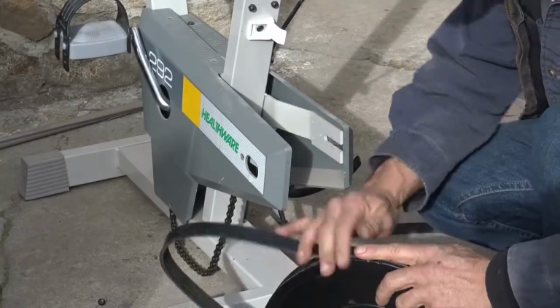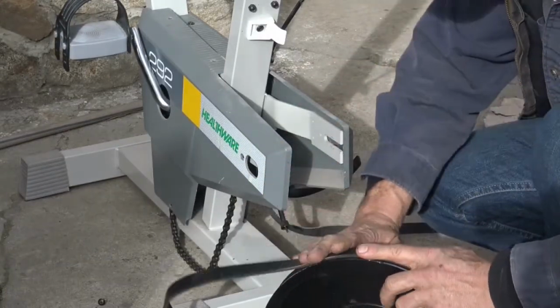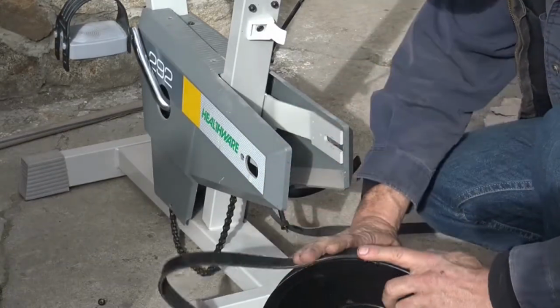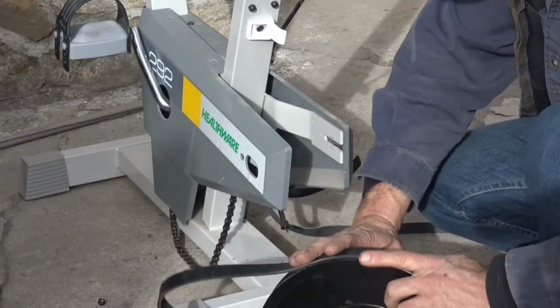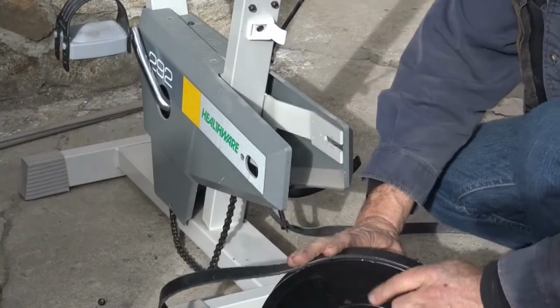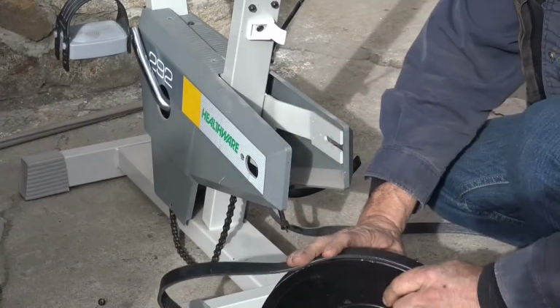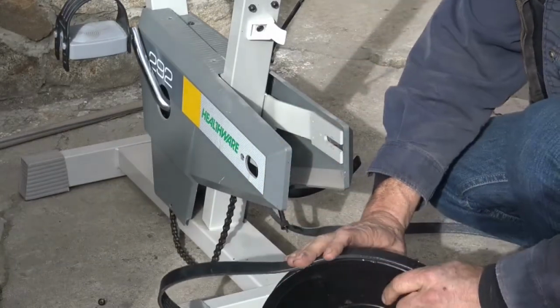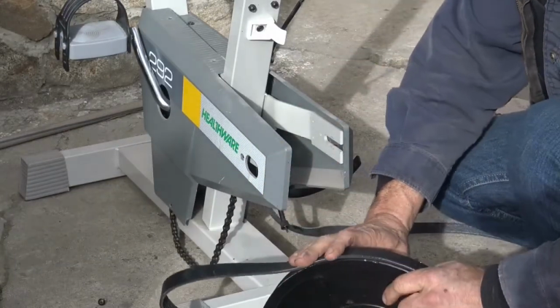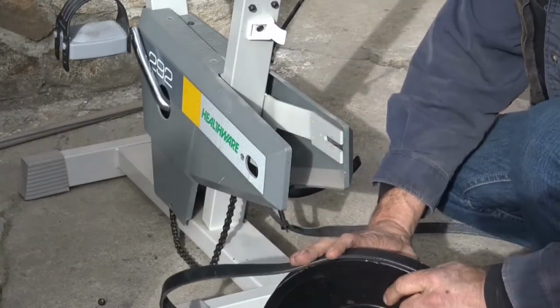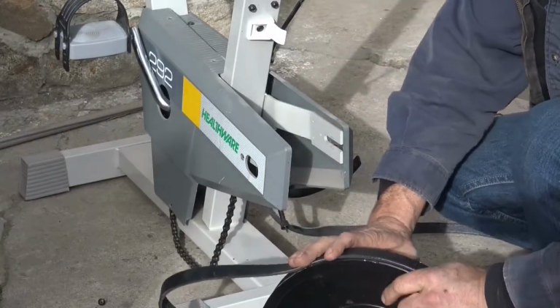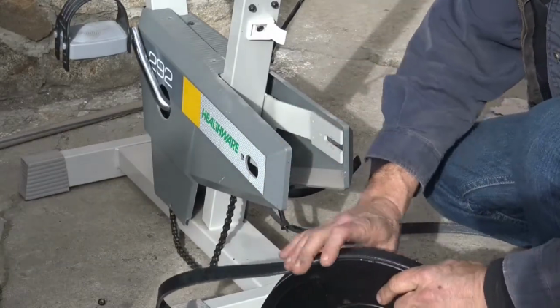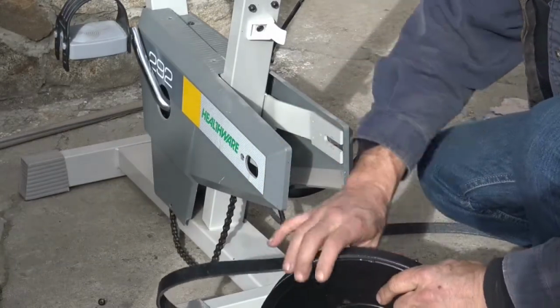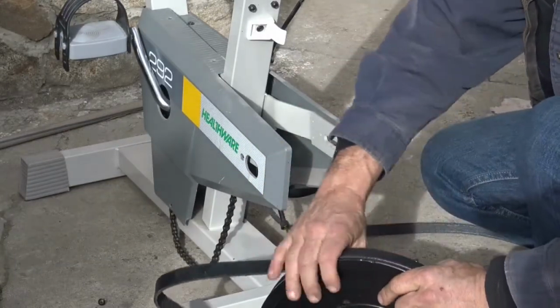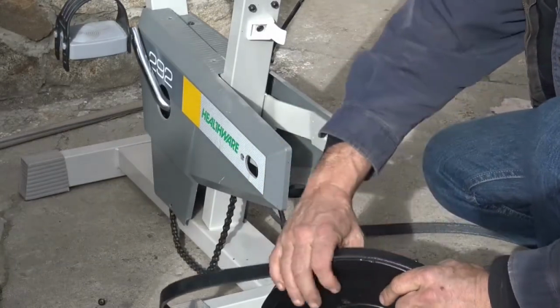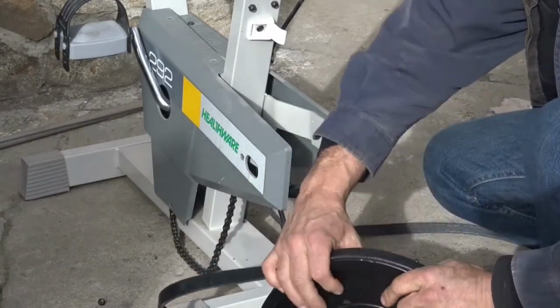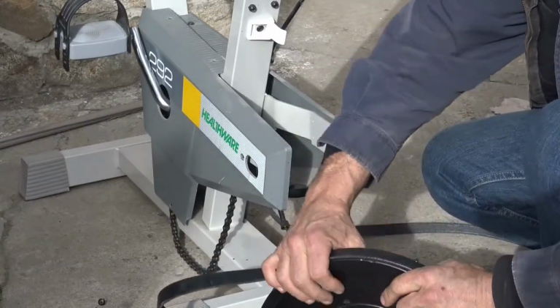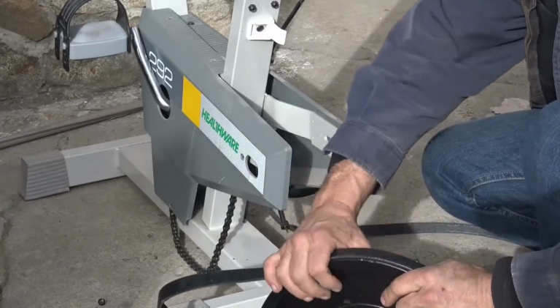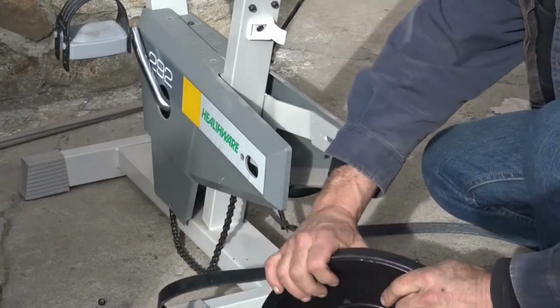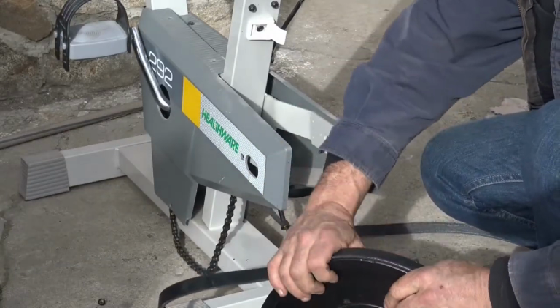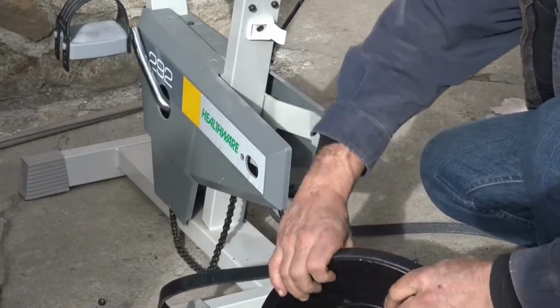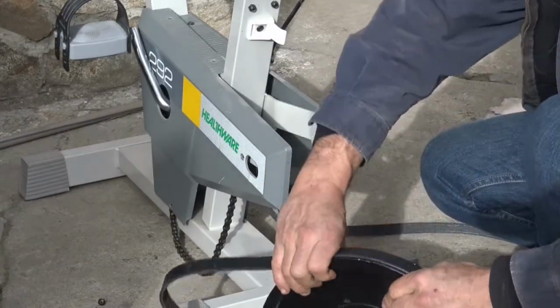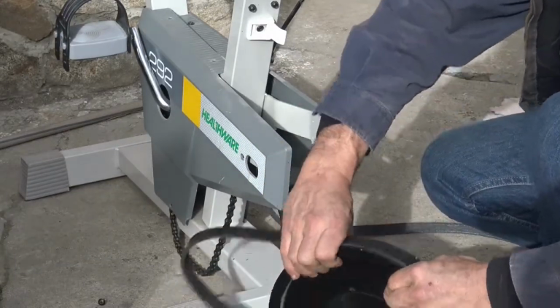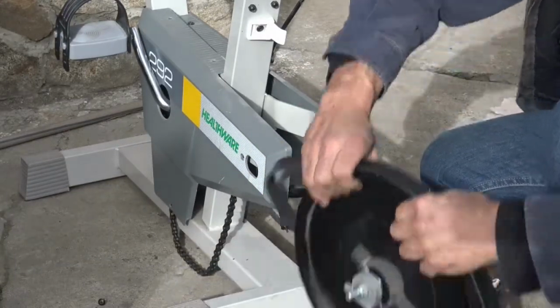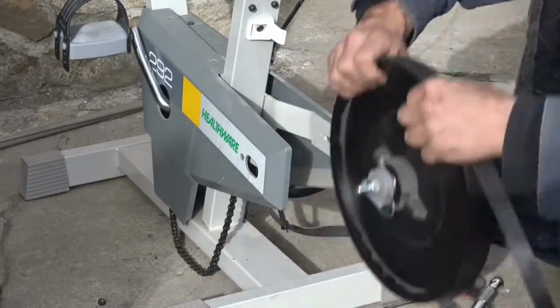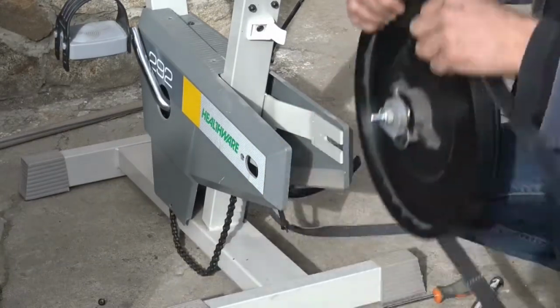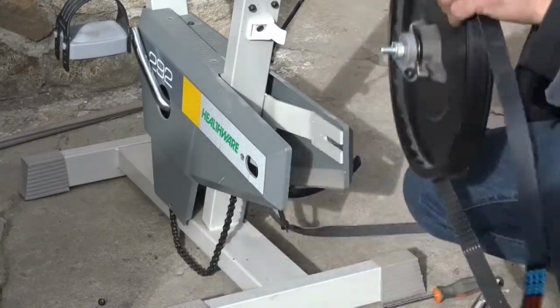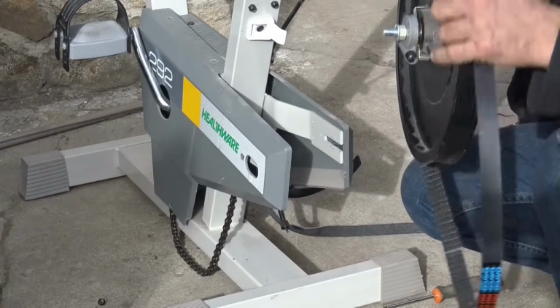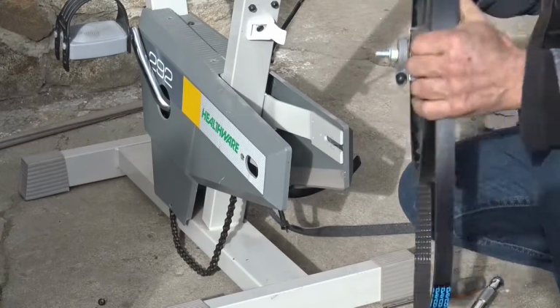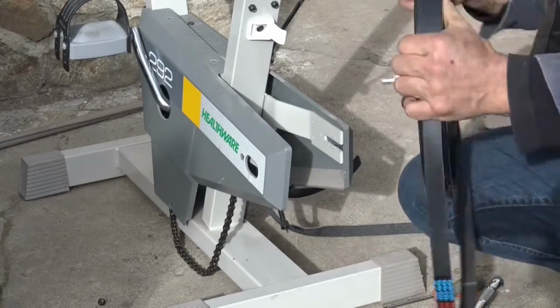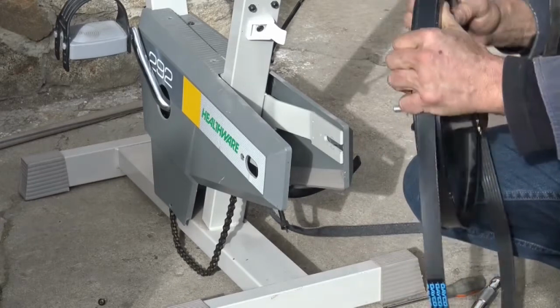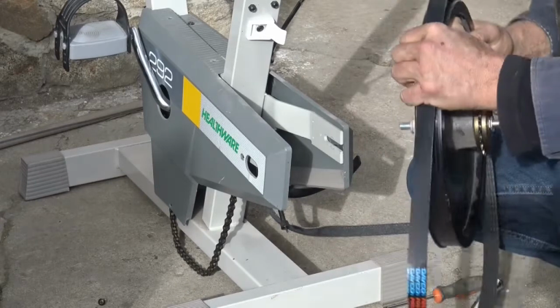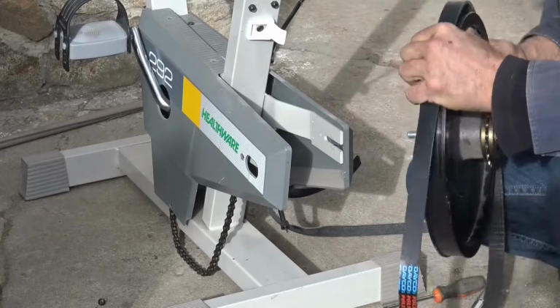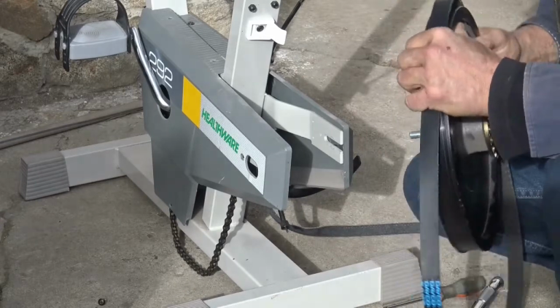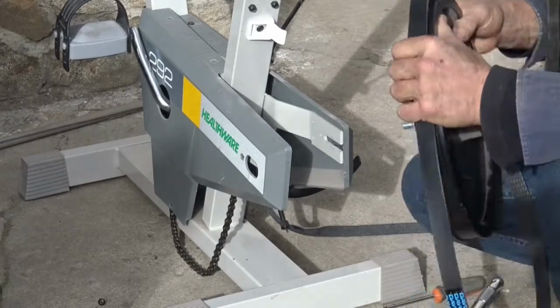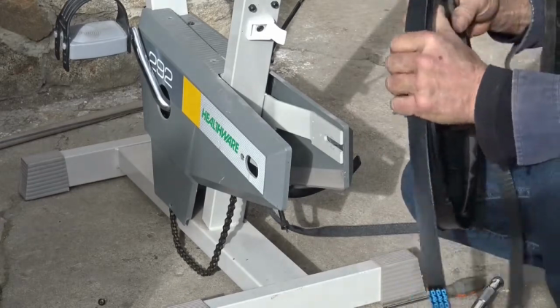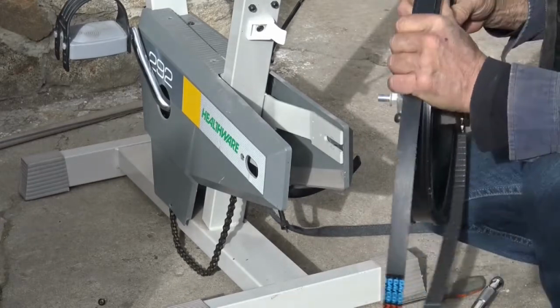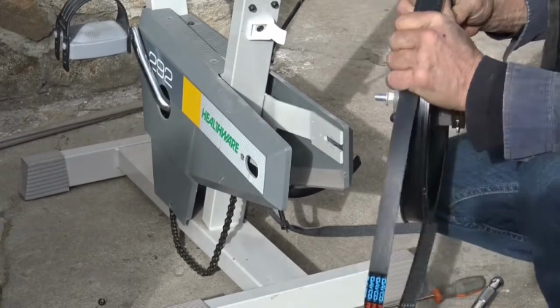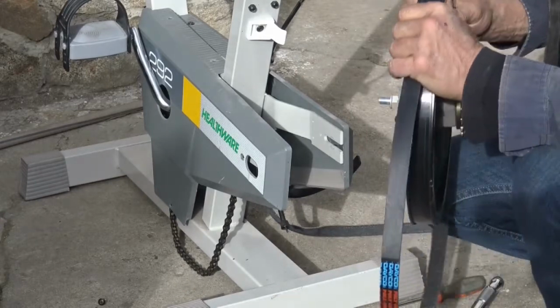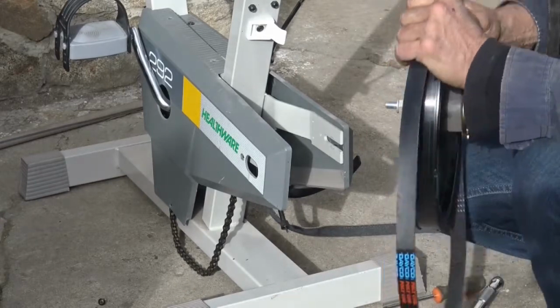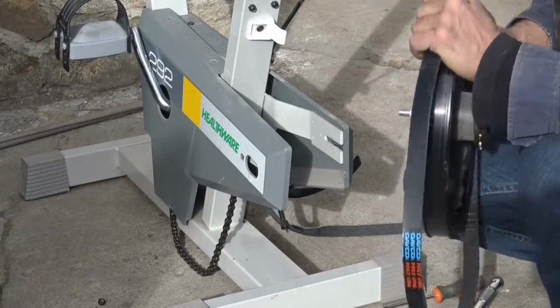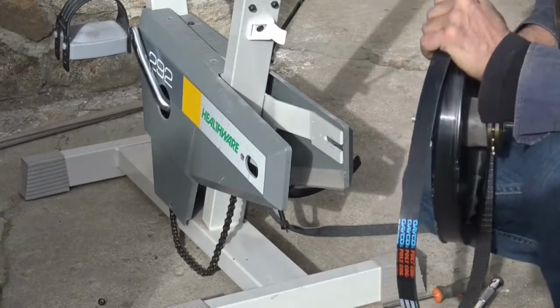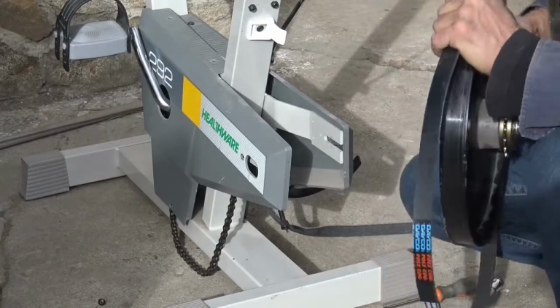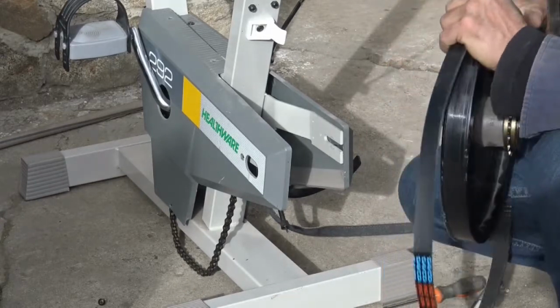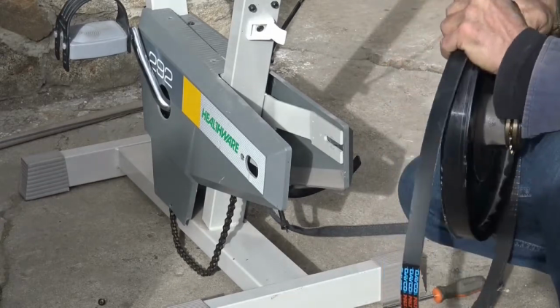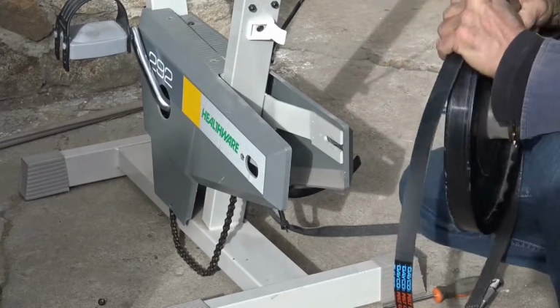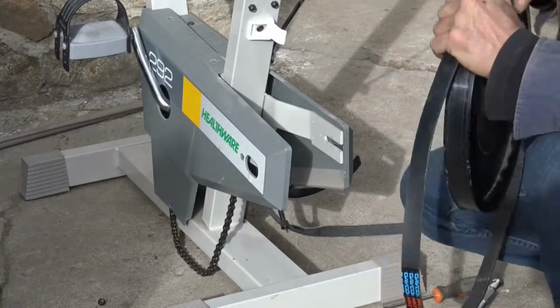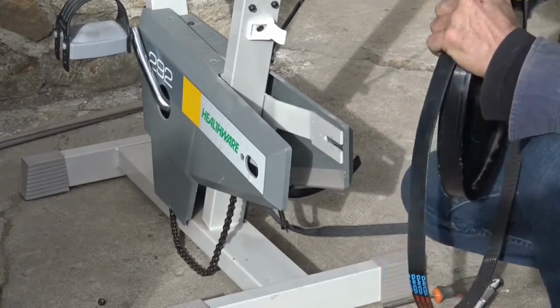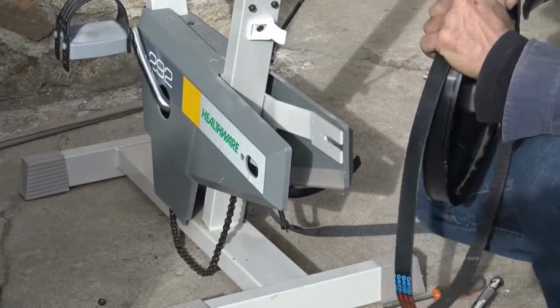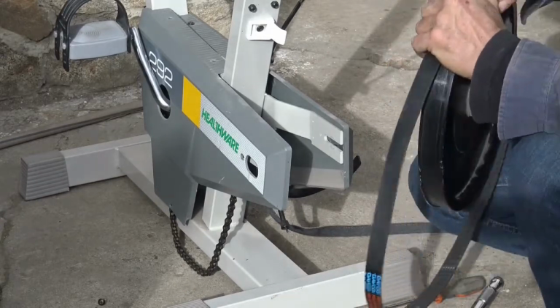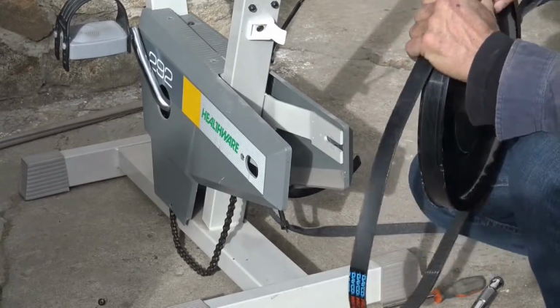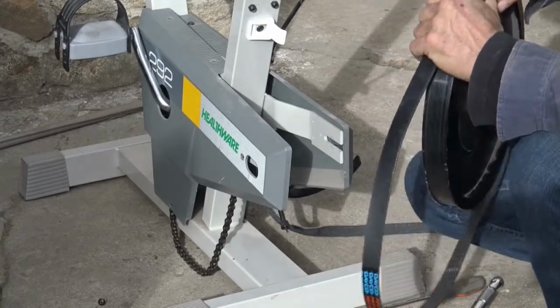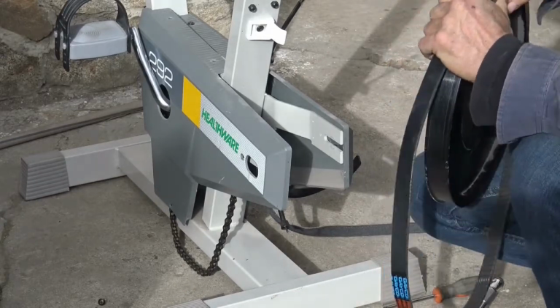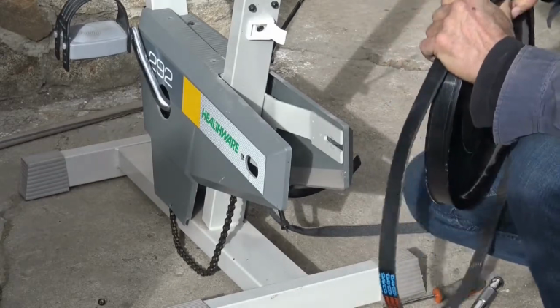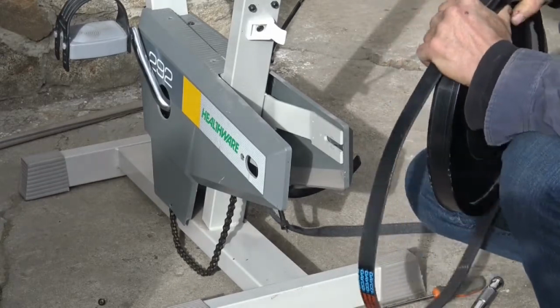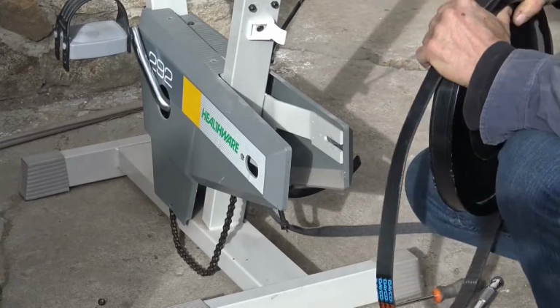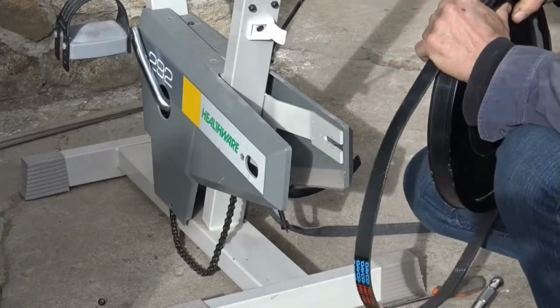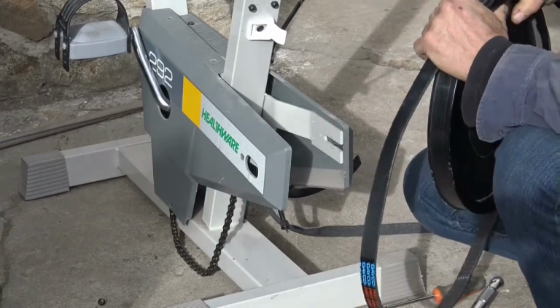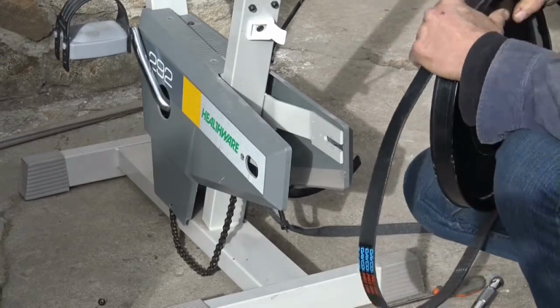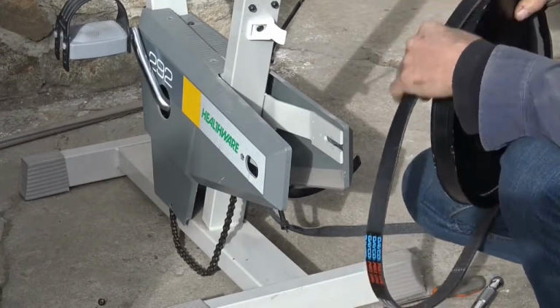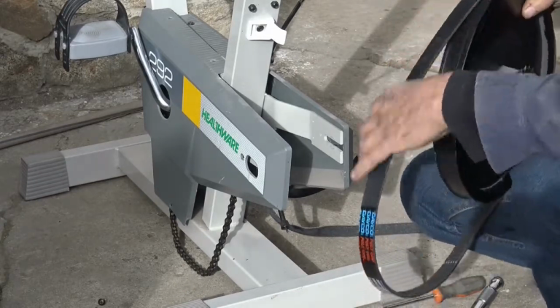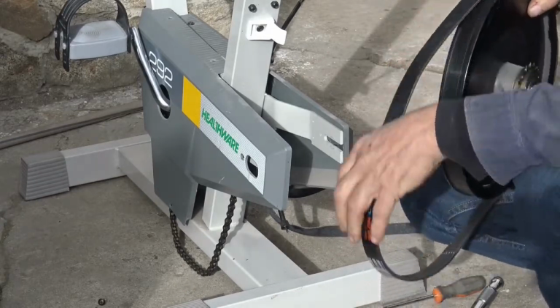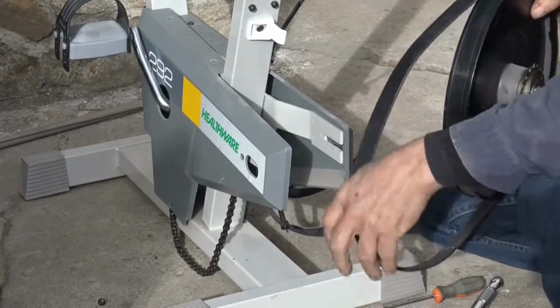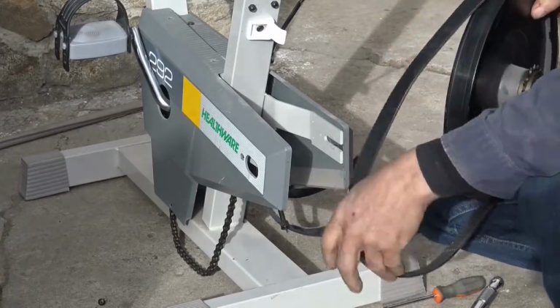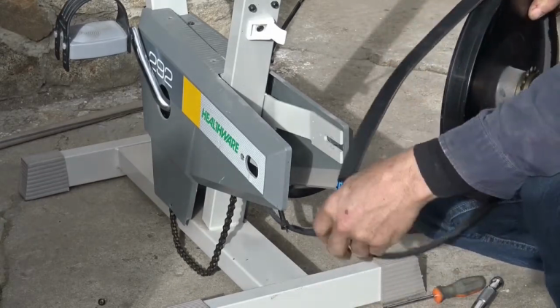That's a perfect fit. The belt off the treadmill was miles too low.